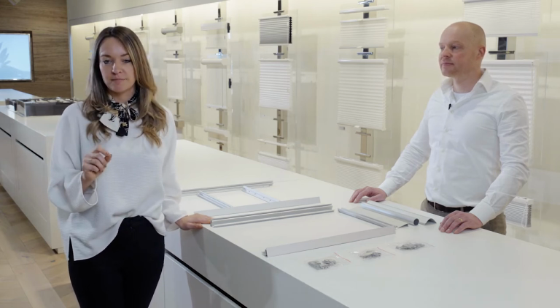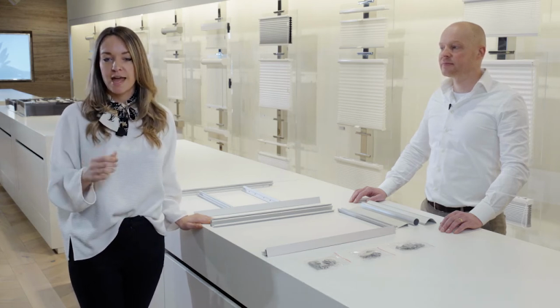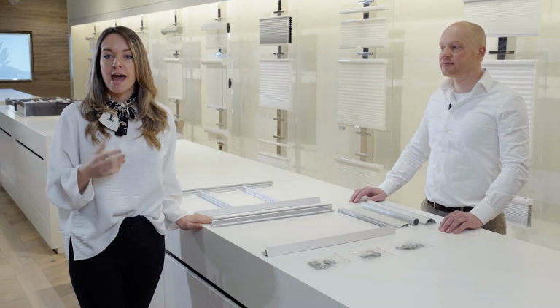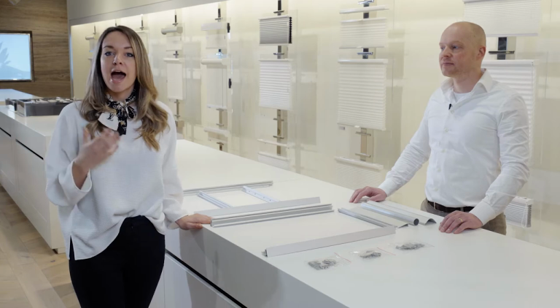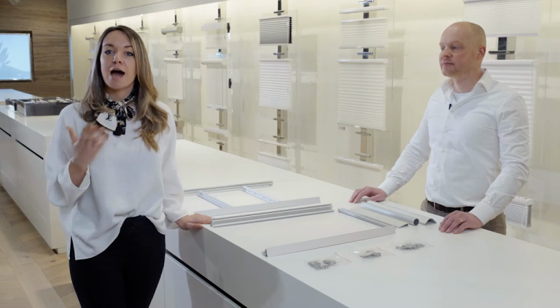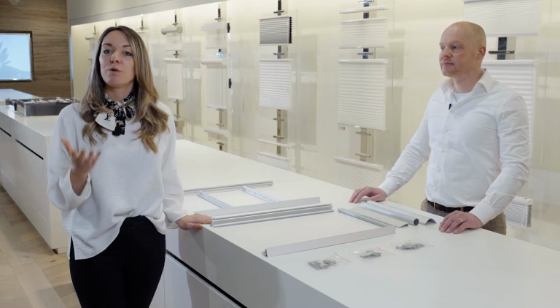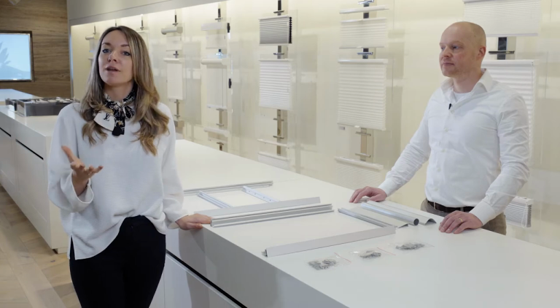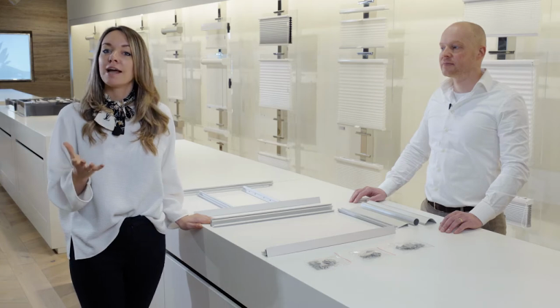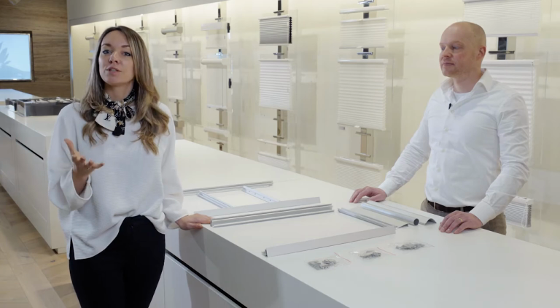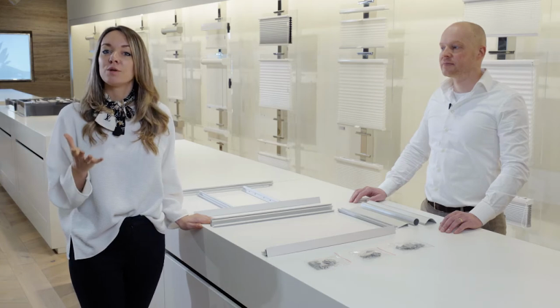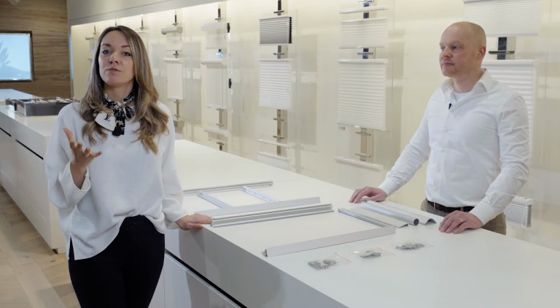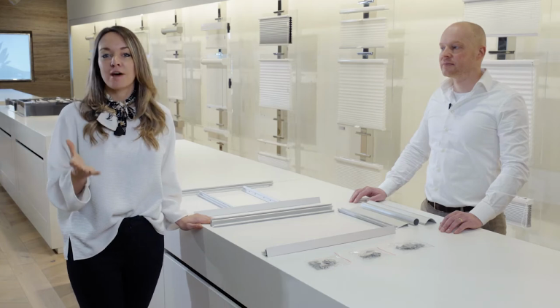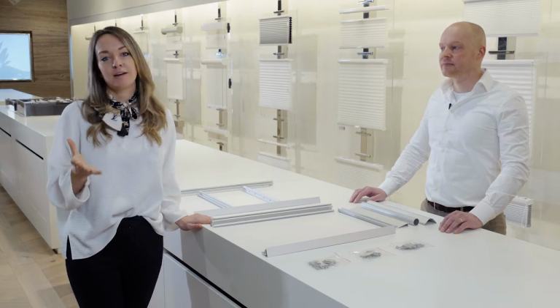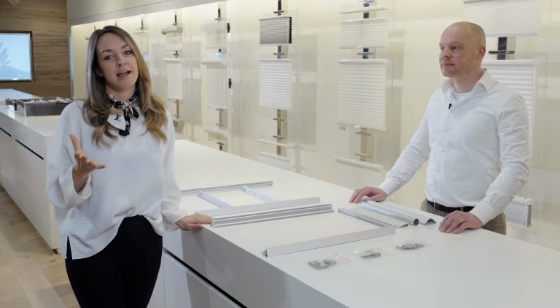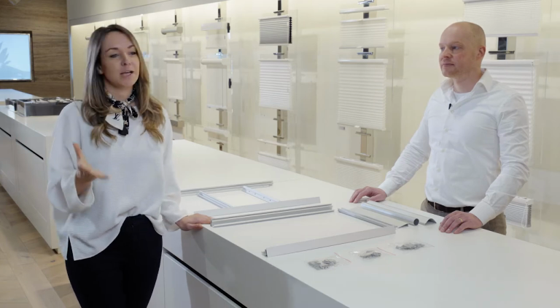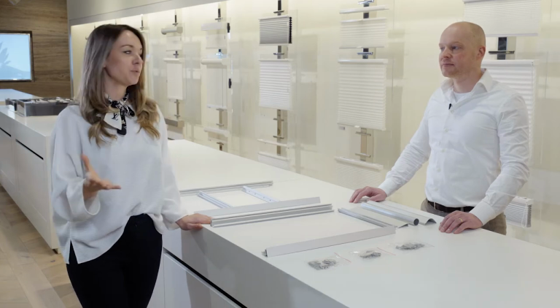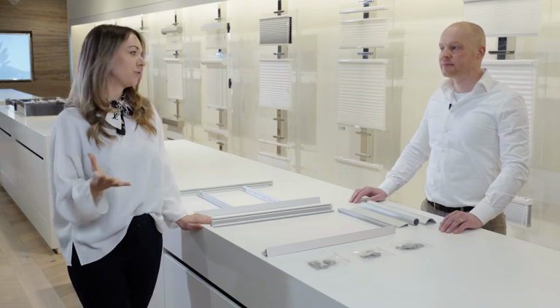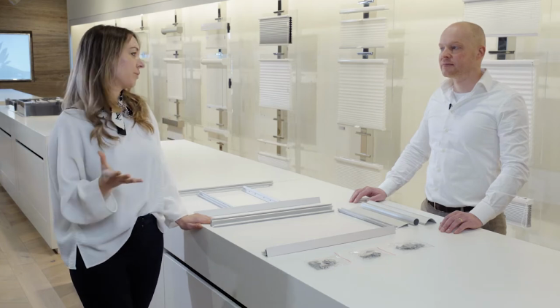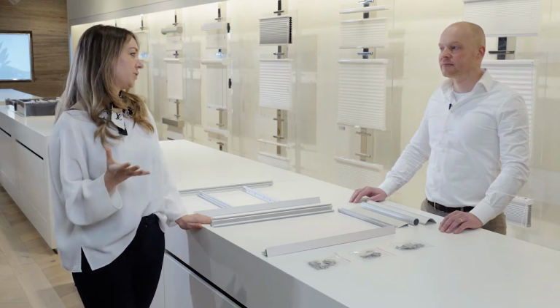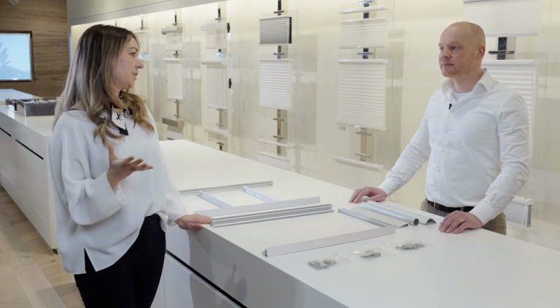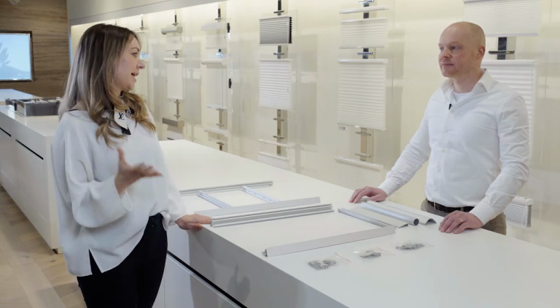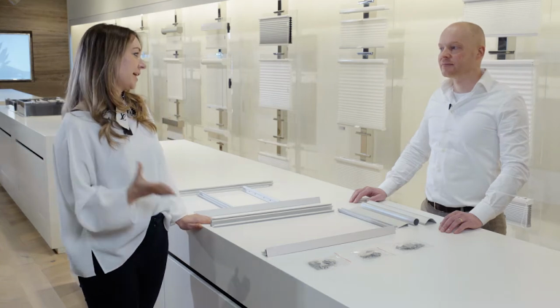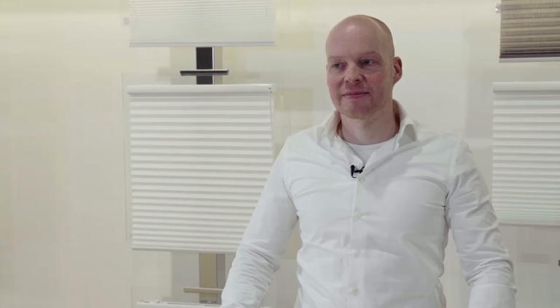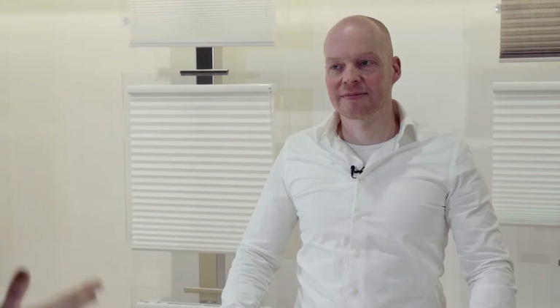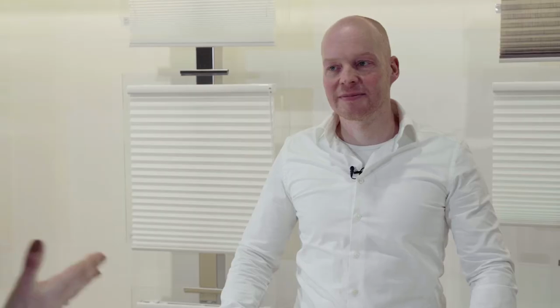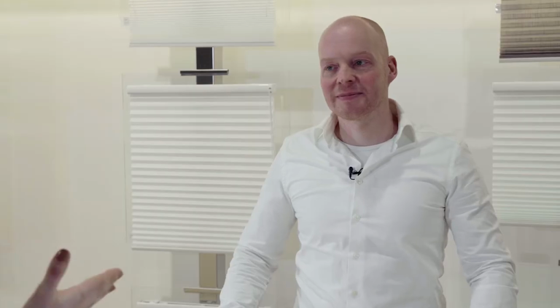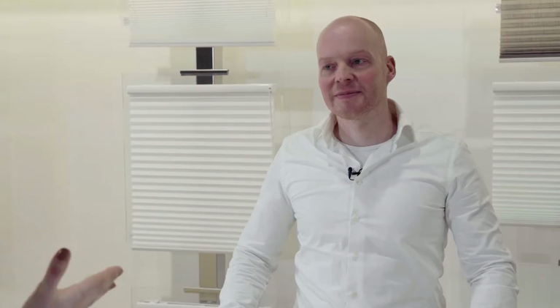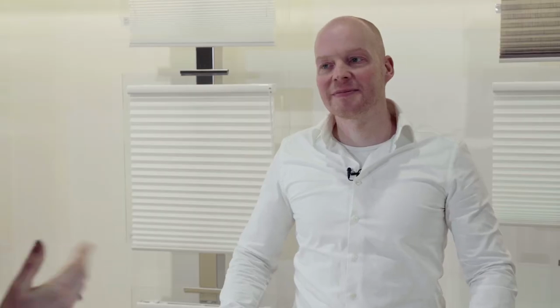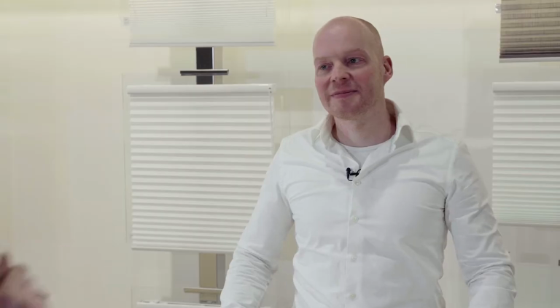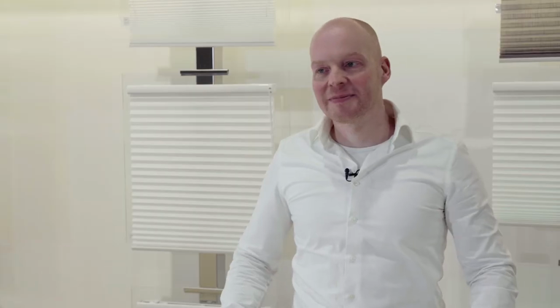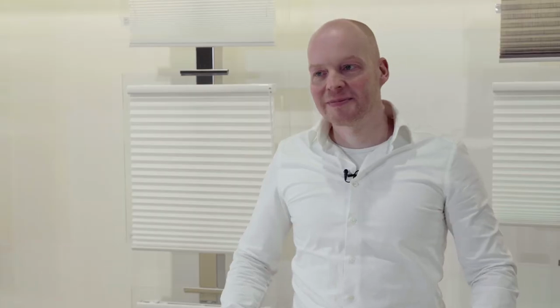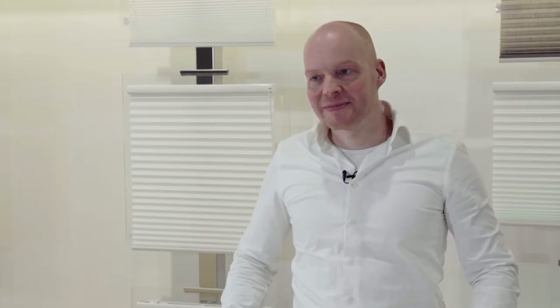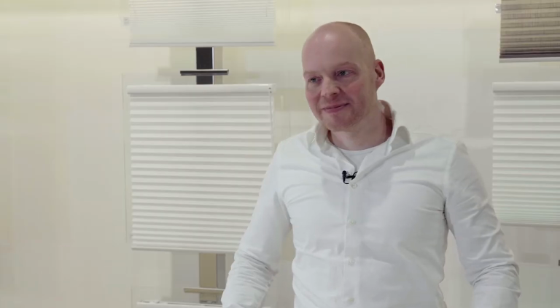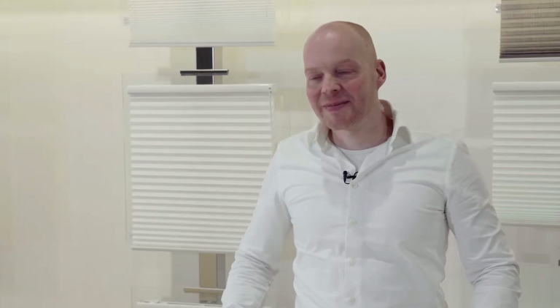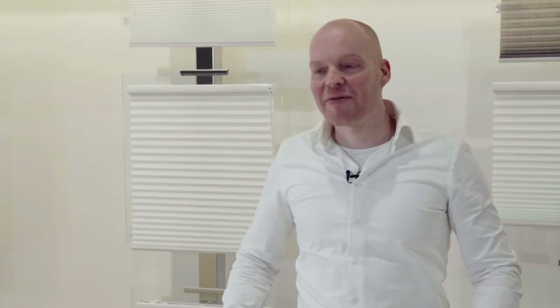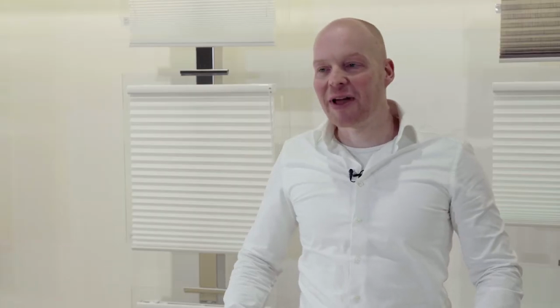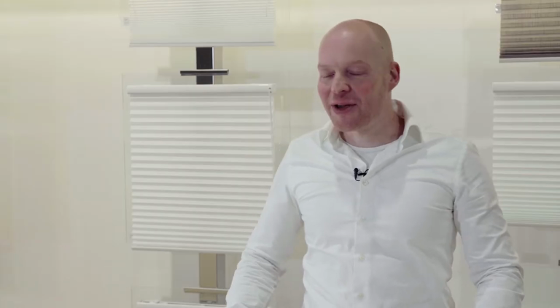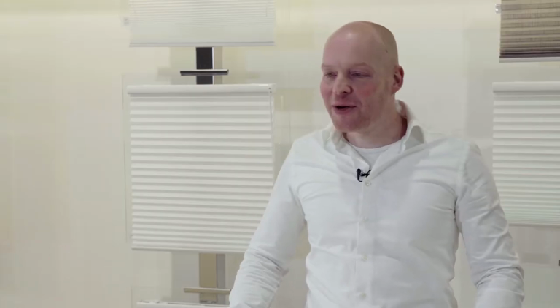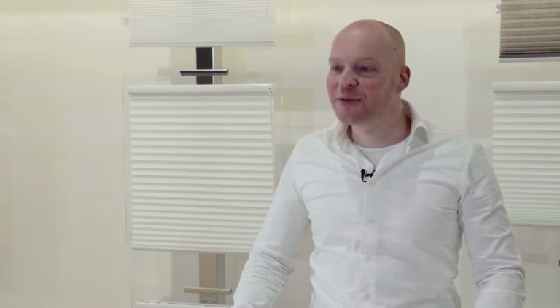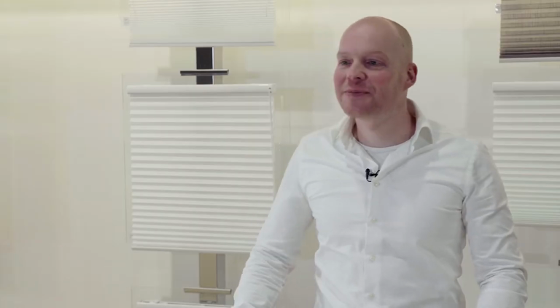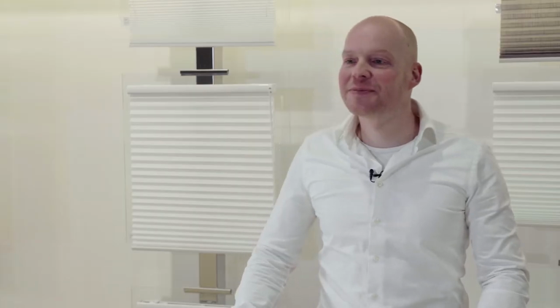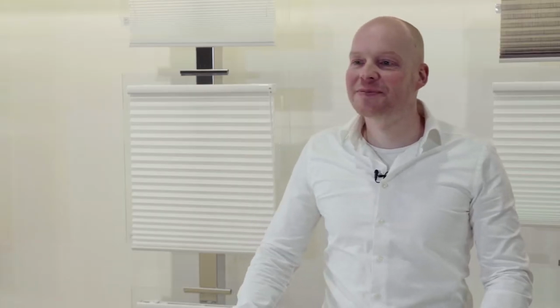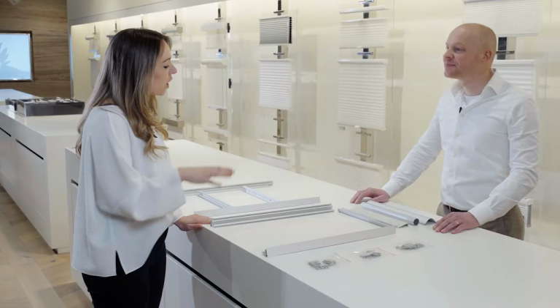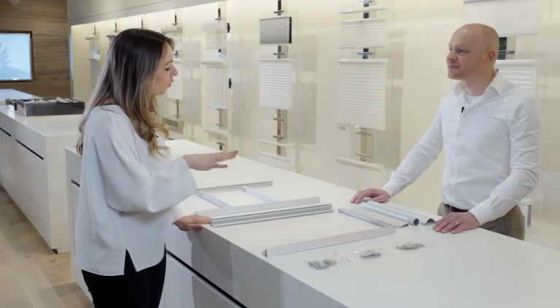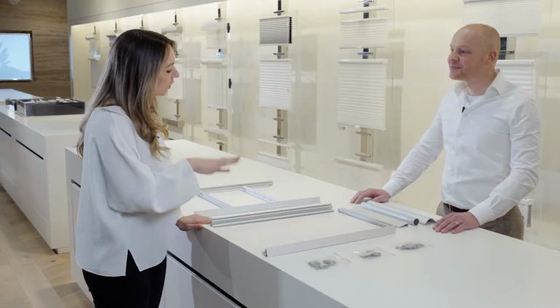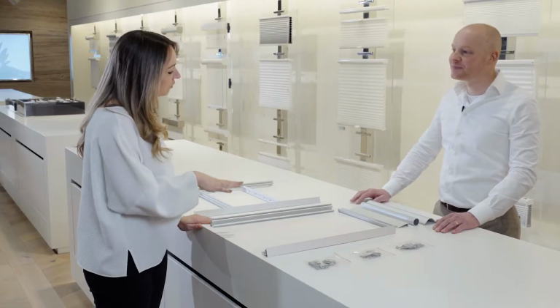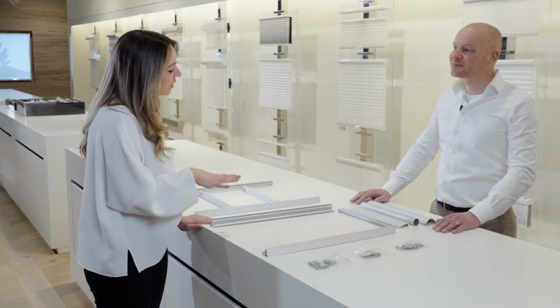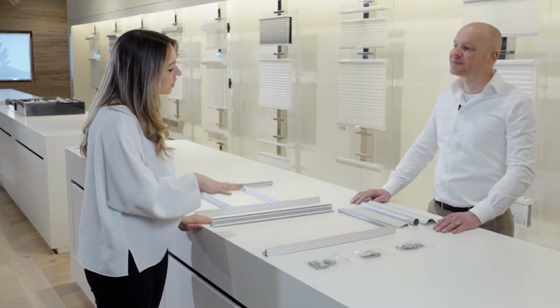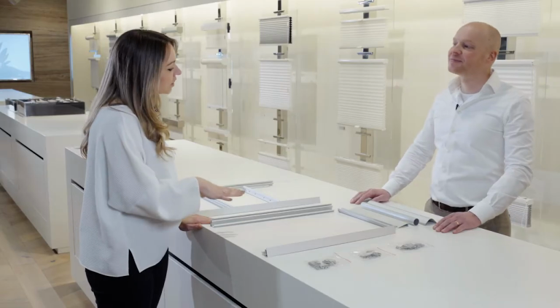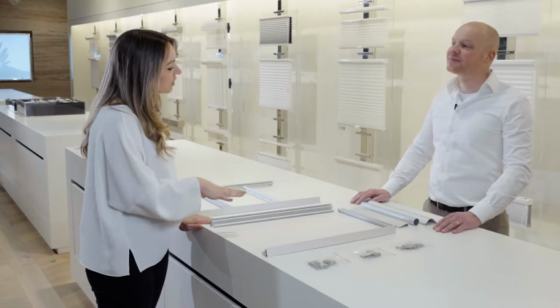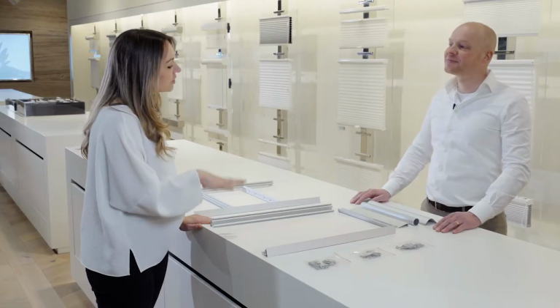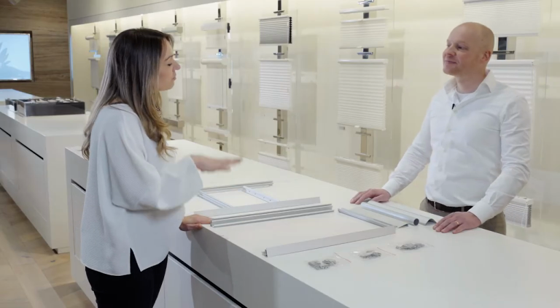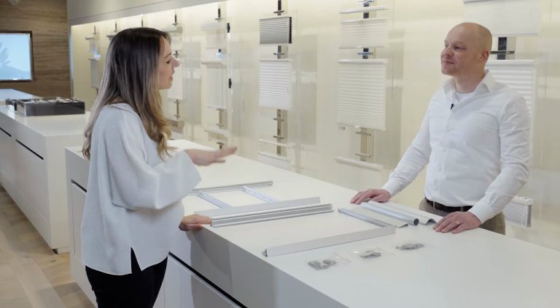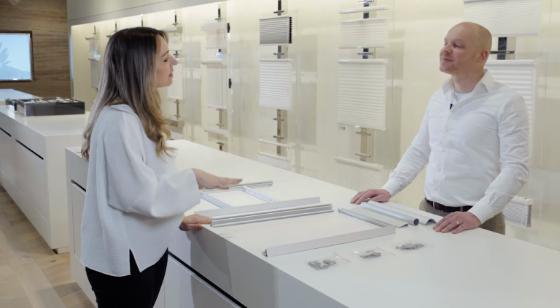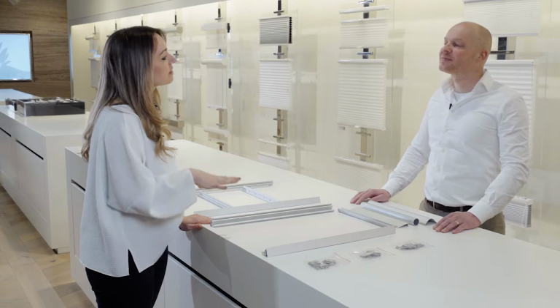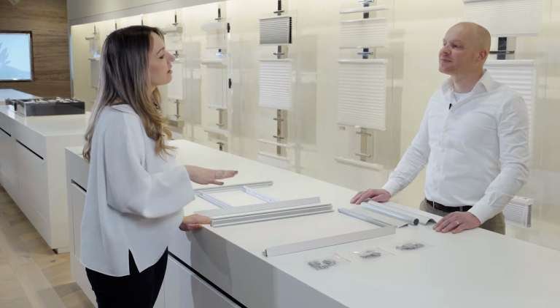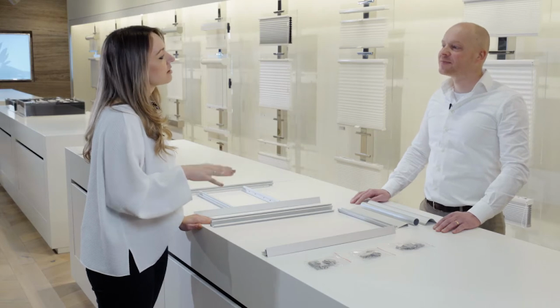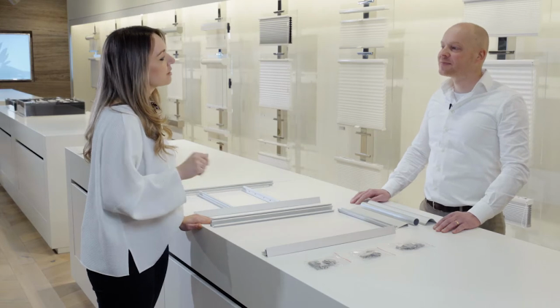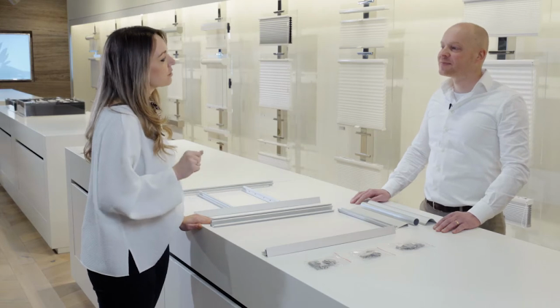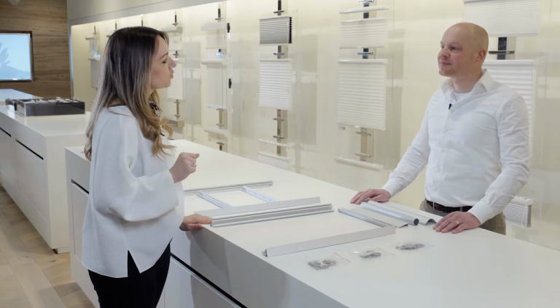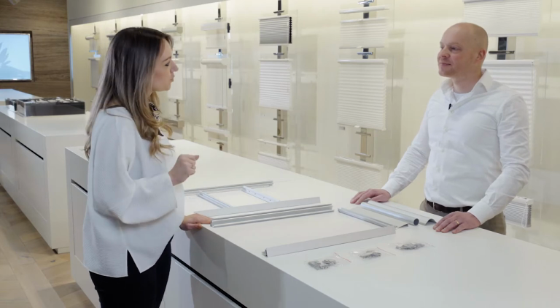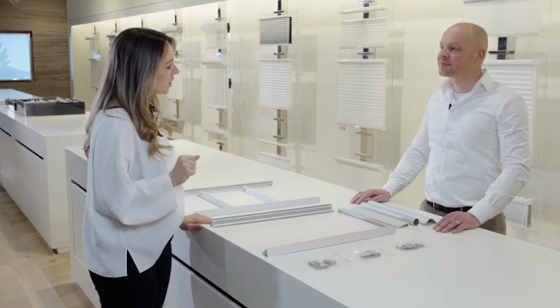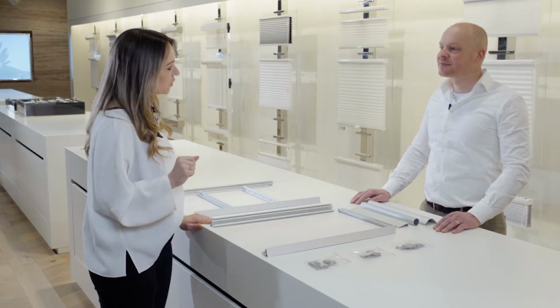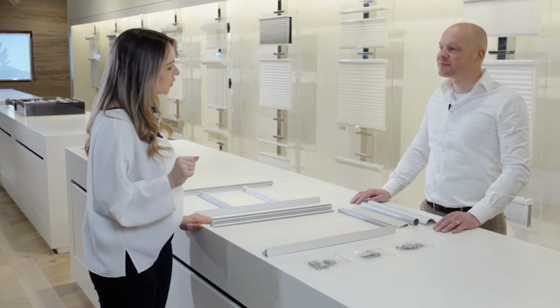I would like to invite our expert for today. Bas, welcome. Thank you. What features make this concept so special?